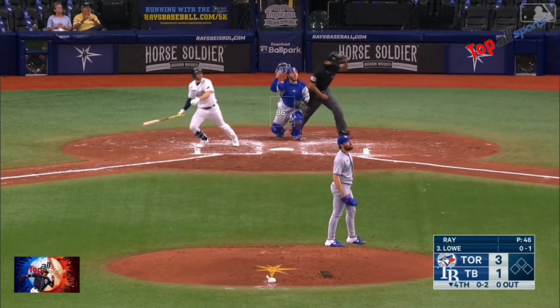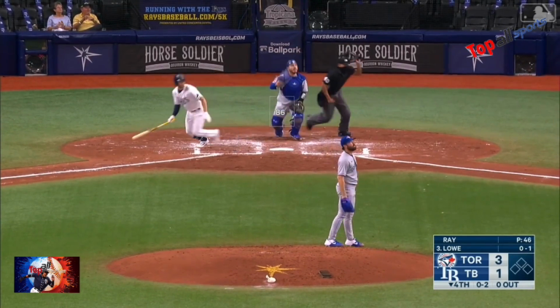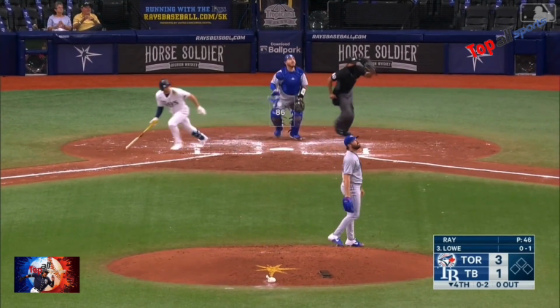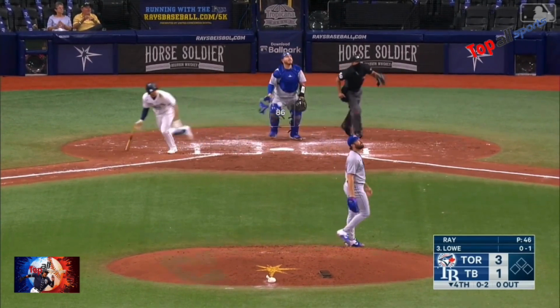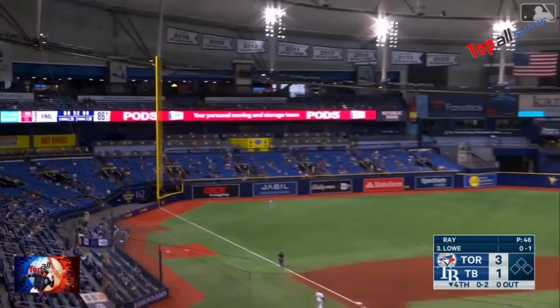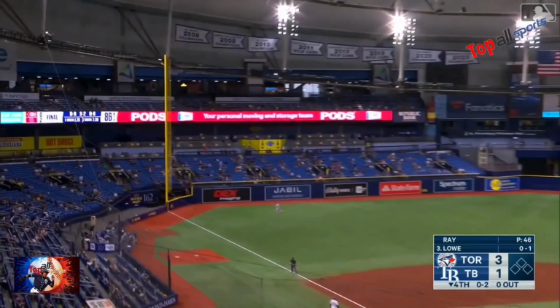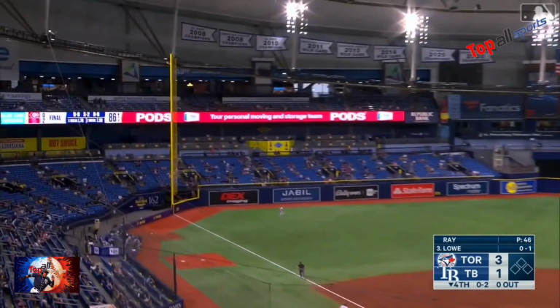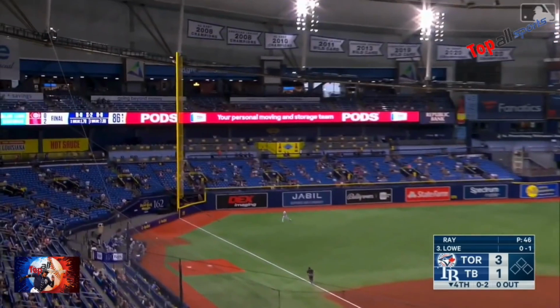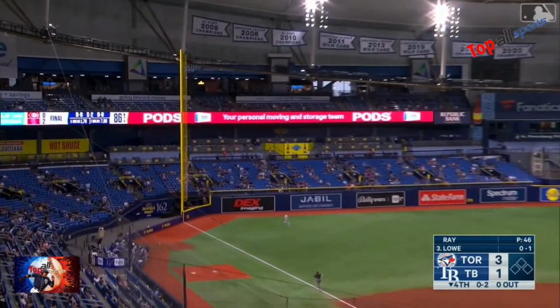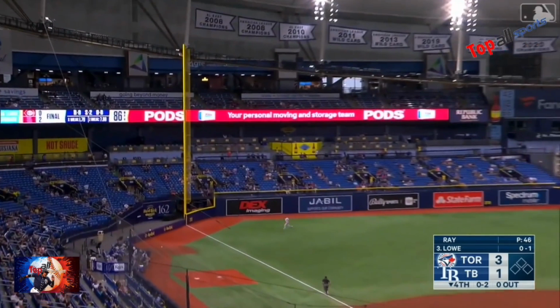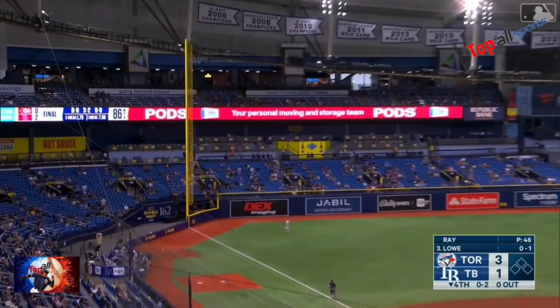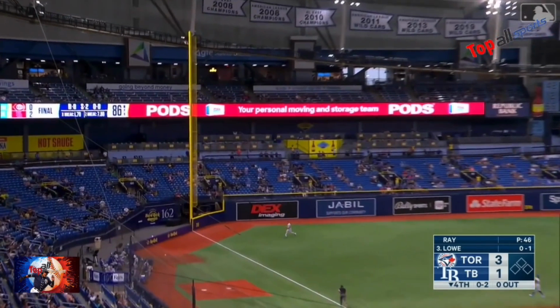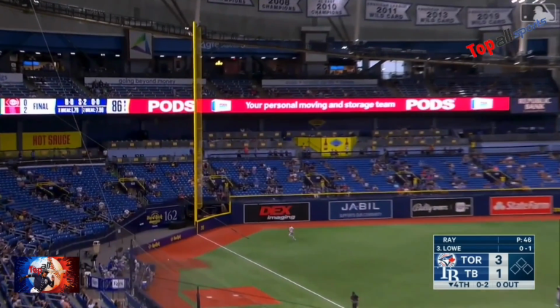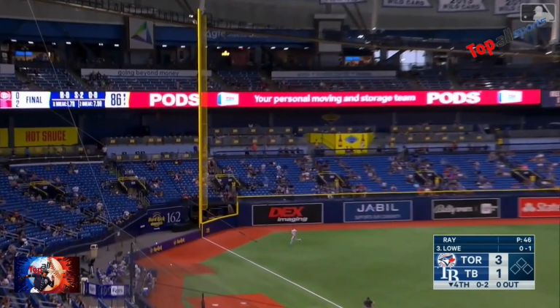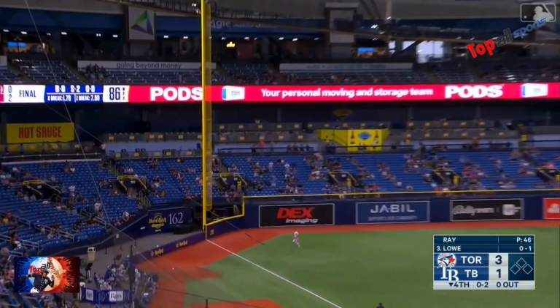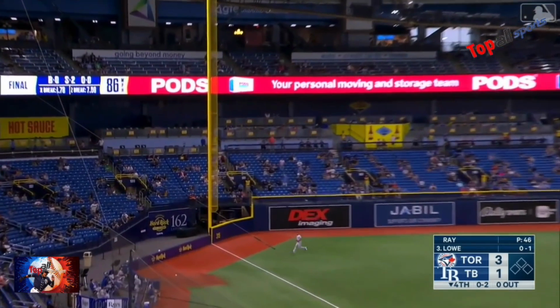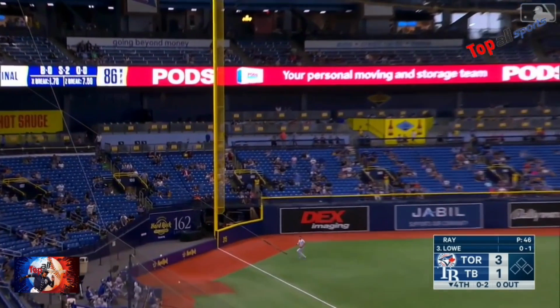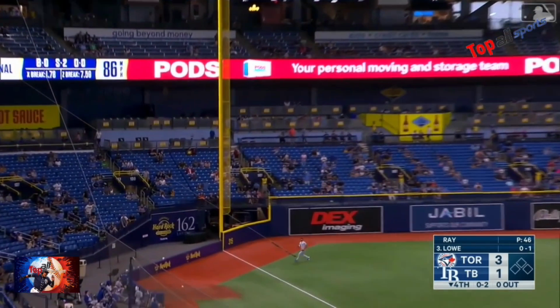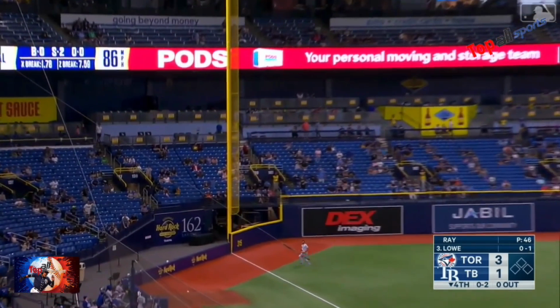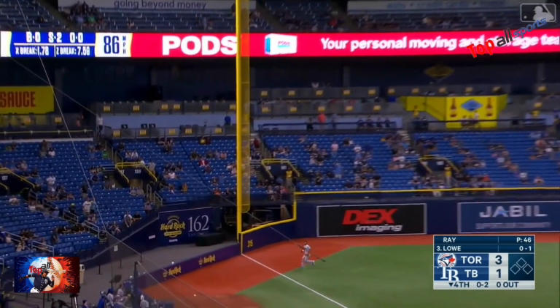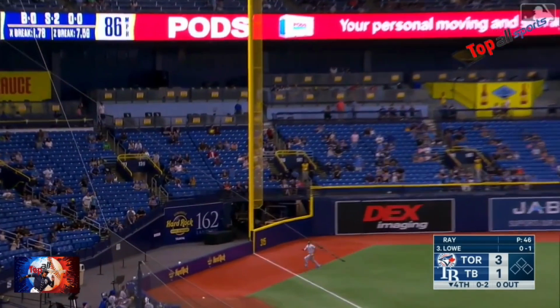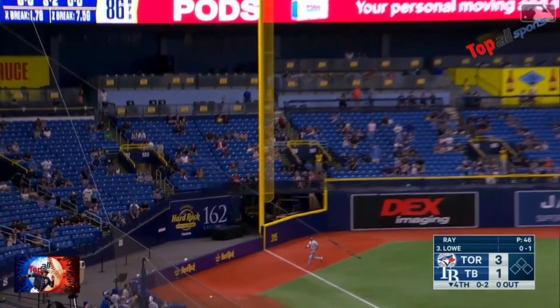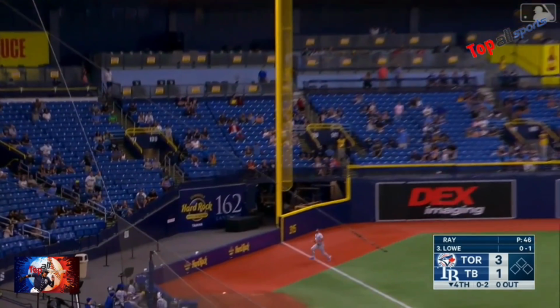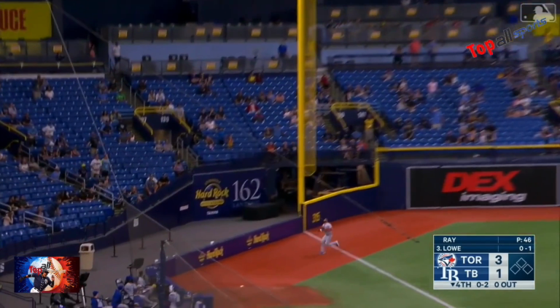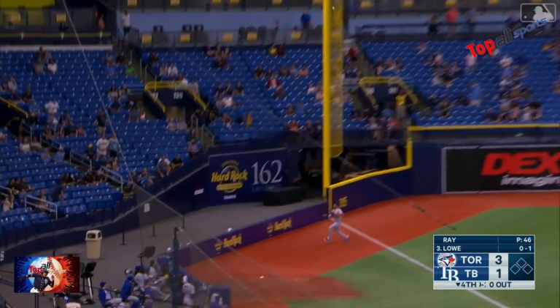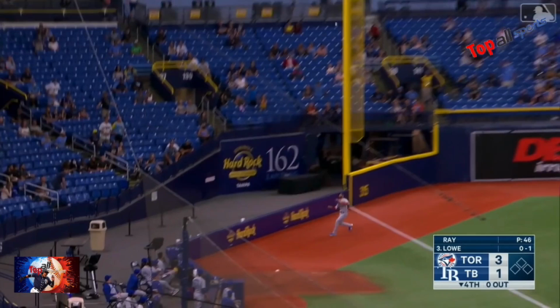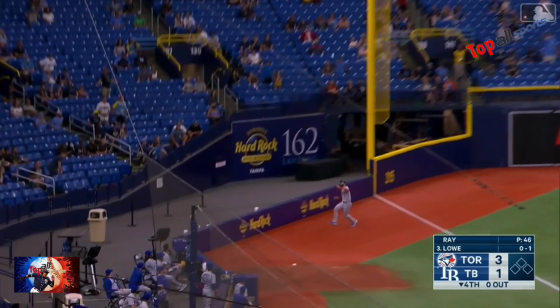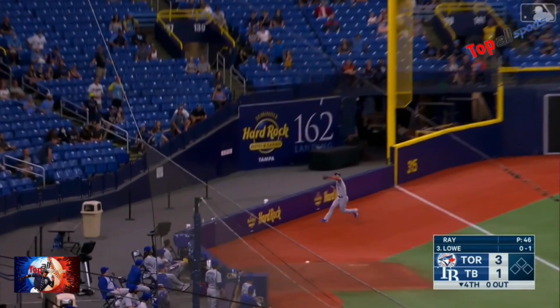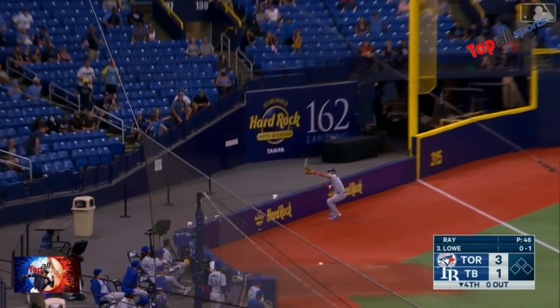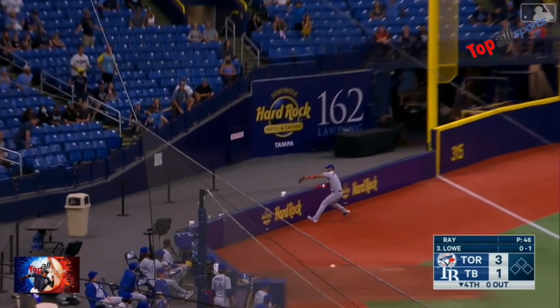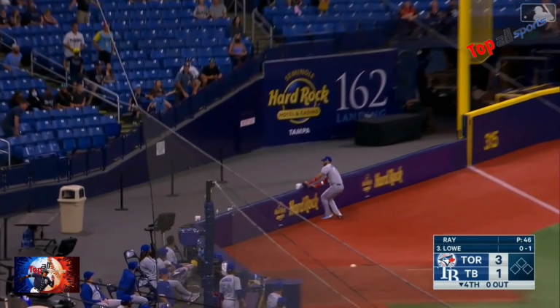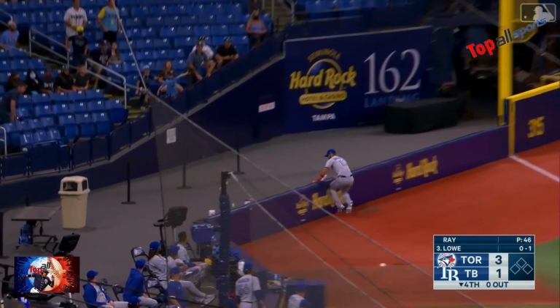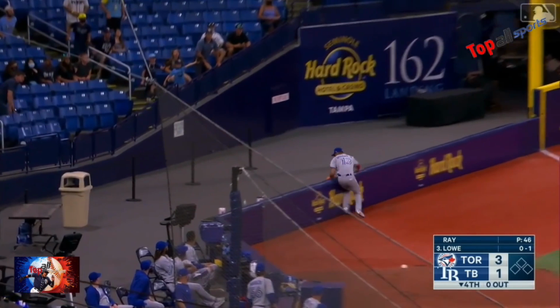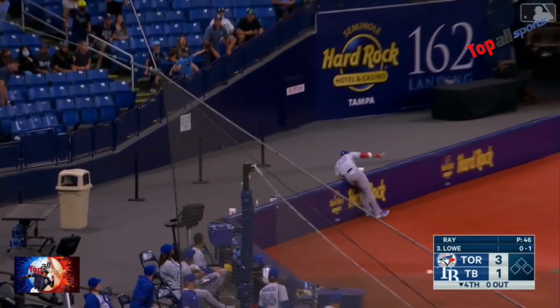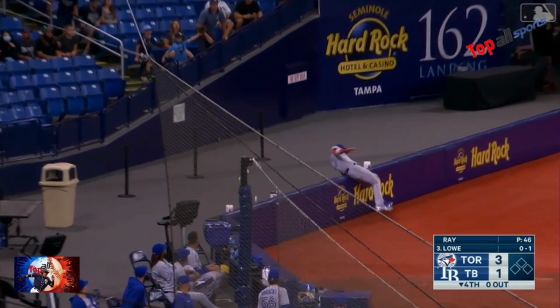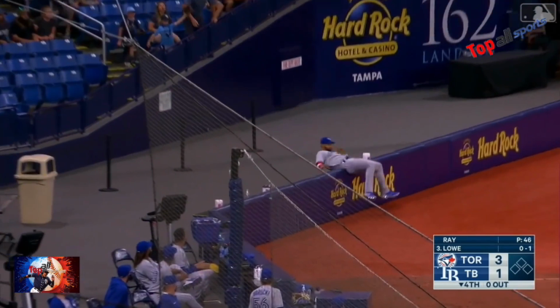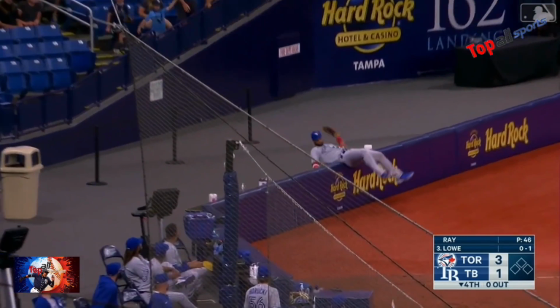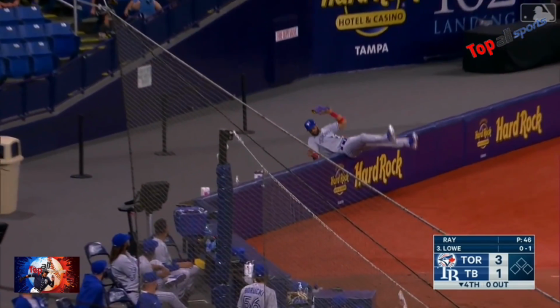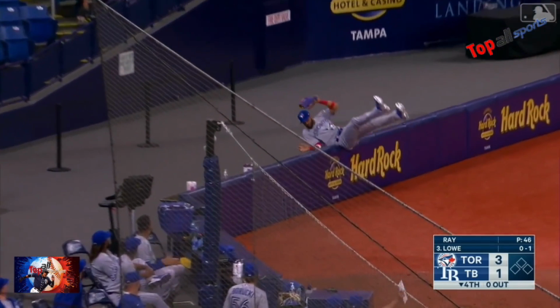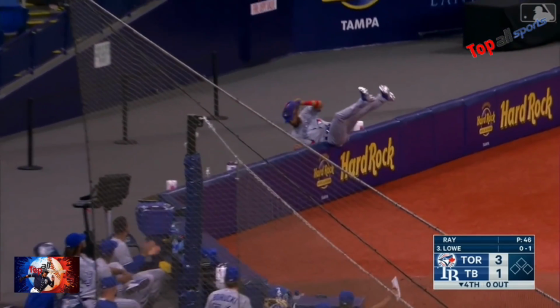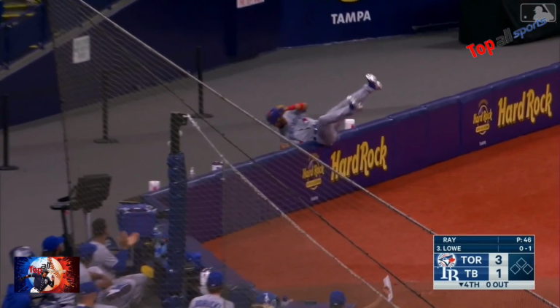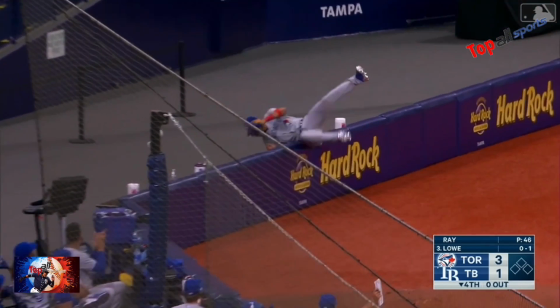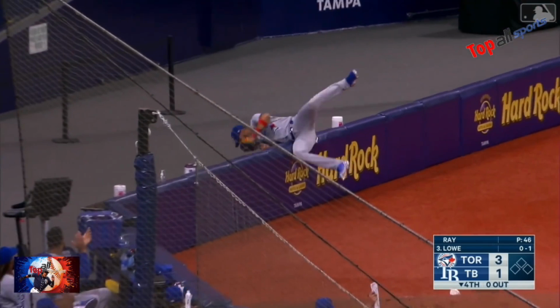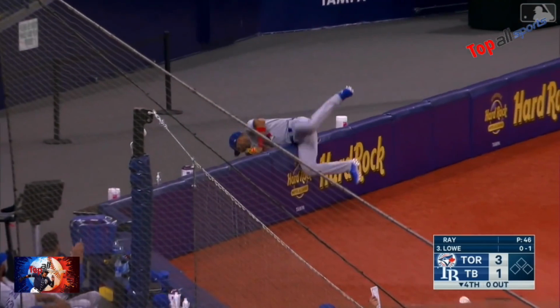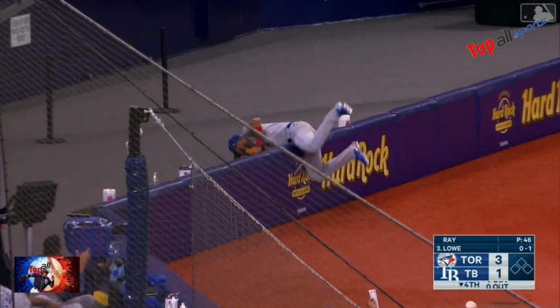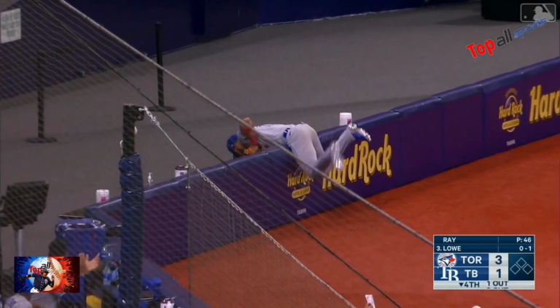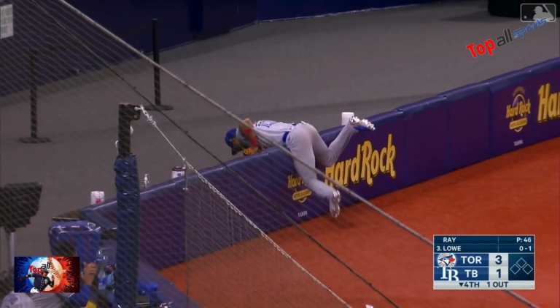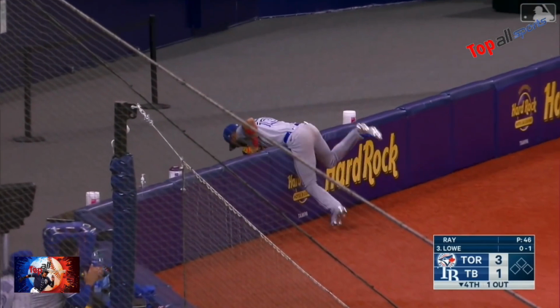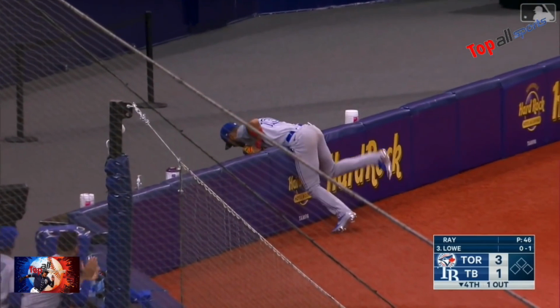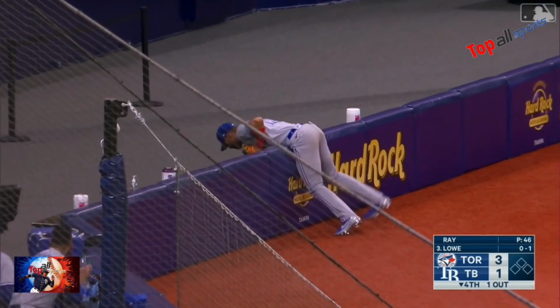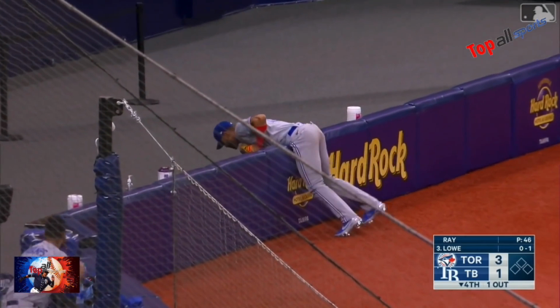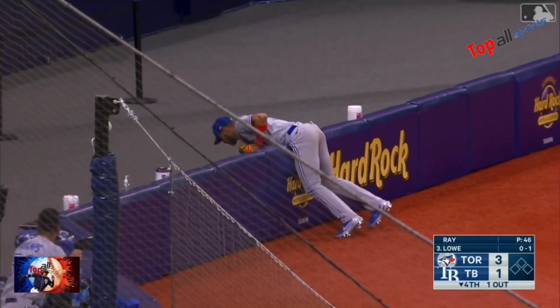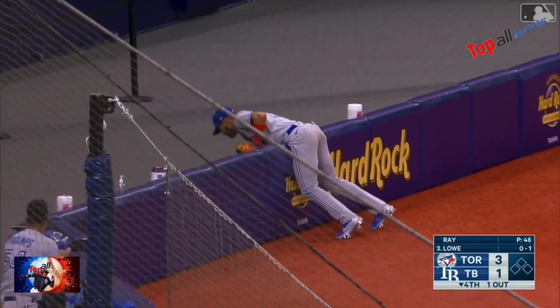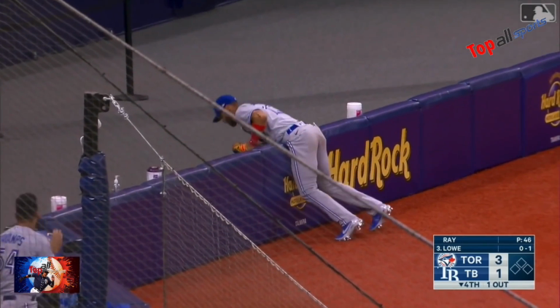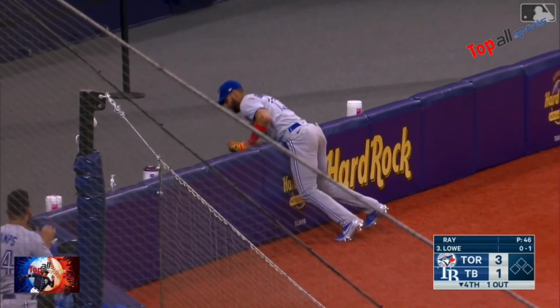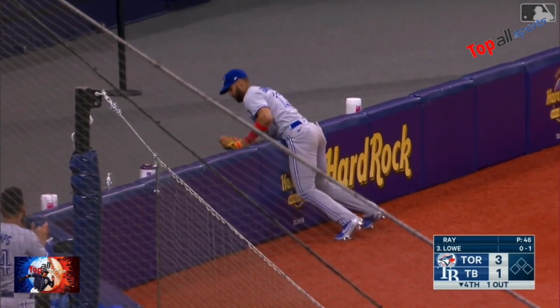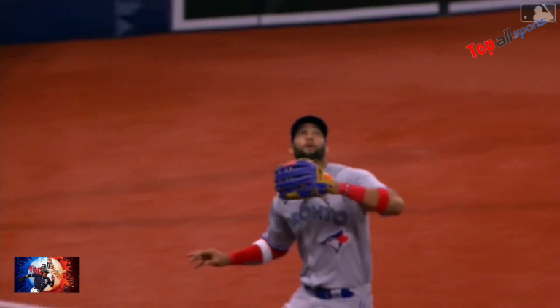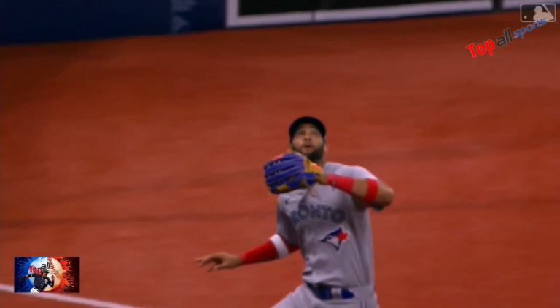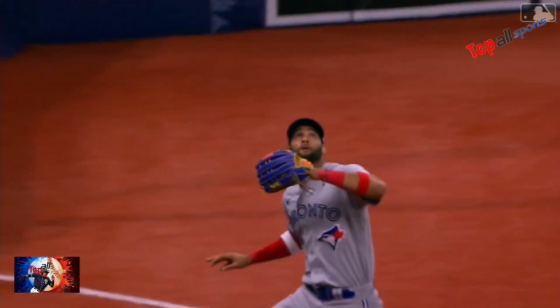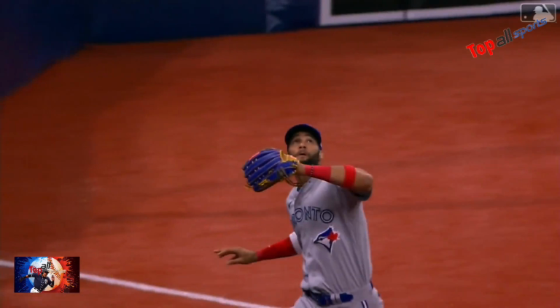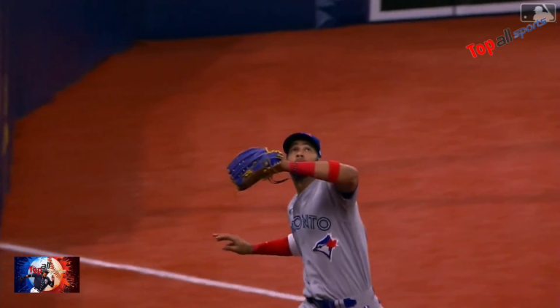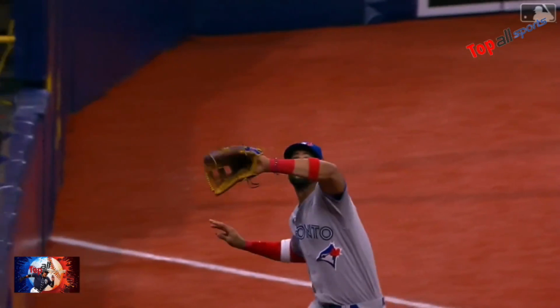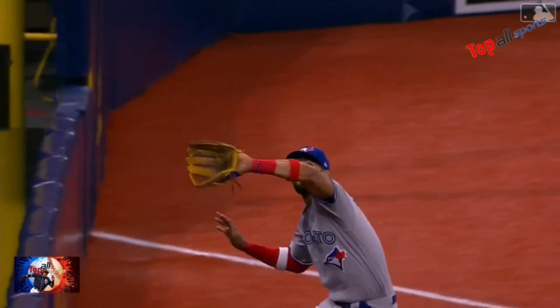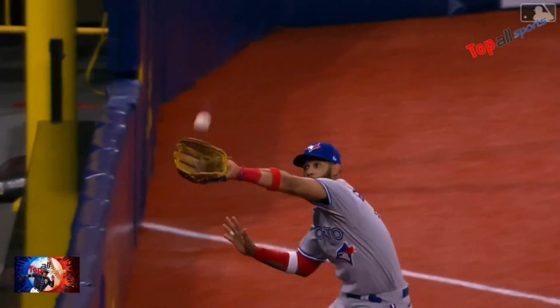Breaking ball lifted in the air down the left field line. Gurriel into foul territory — made the catch. Oh what a play by Gurriel.